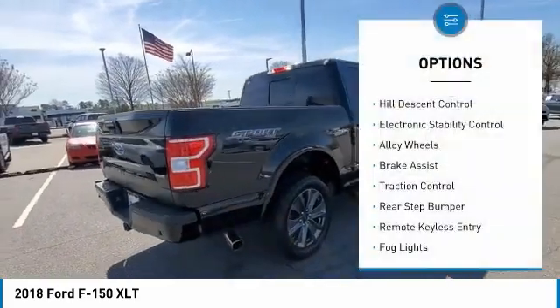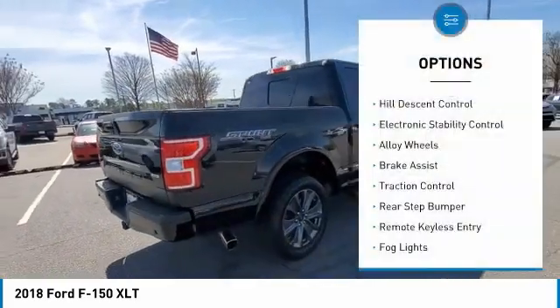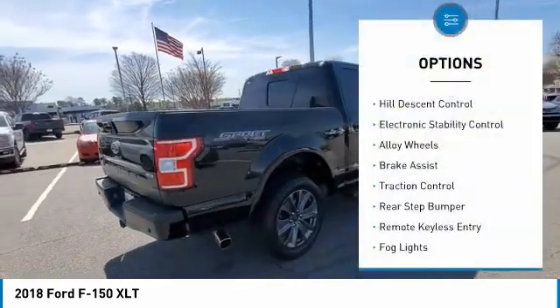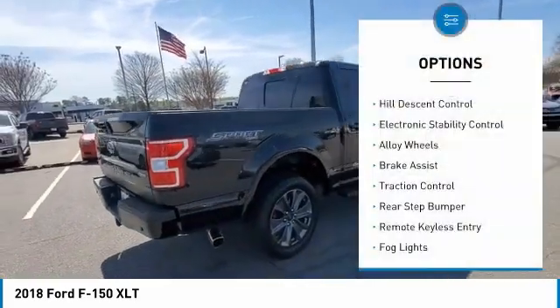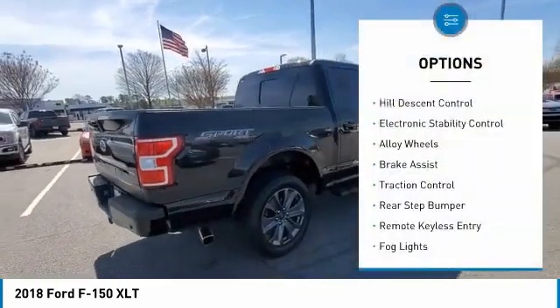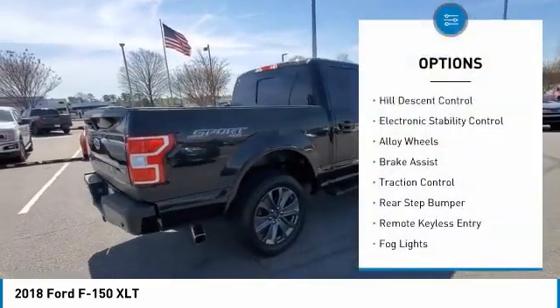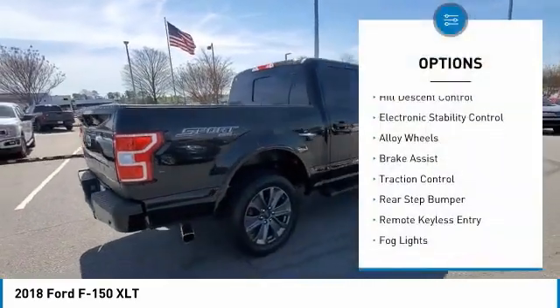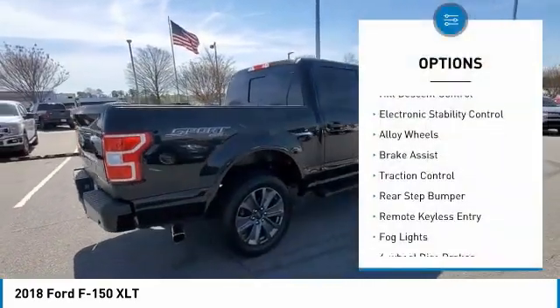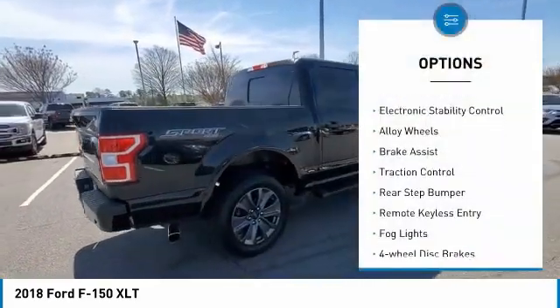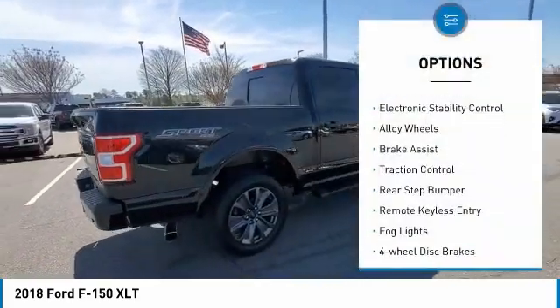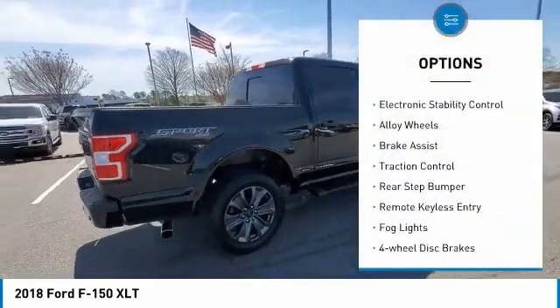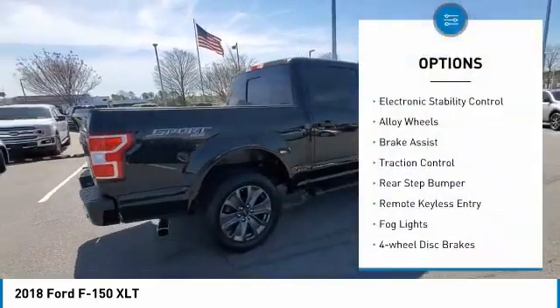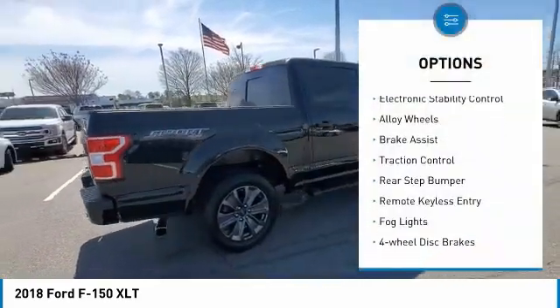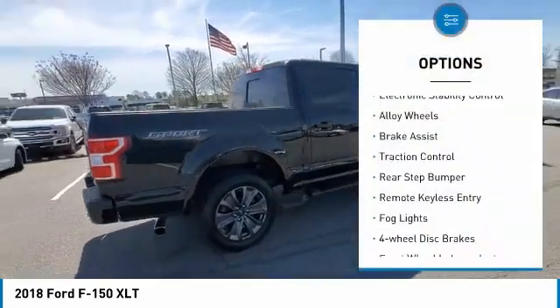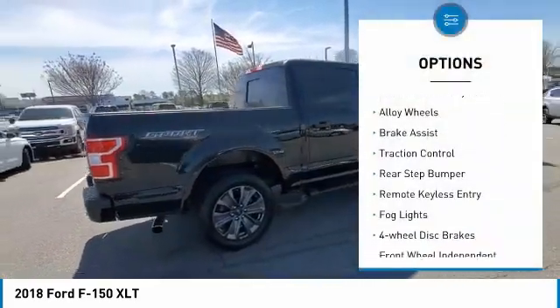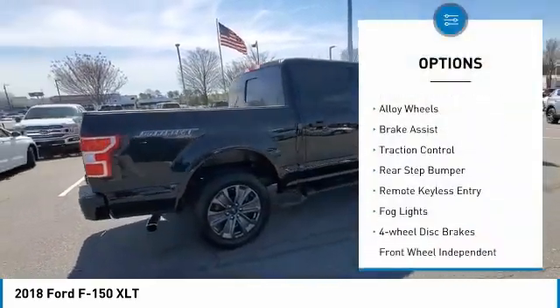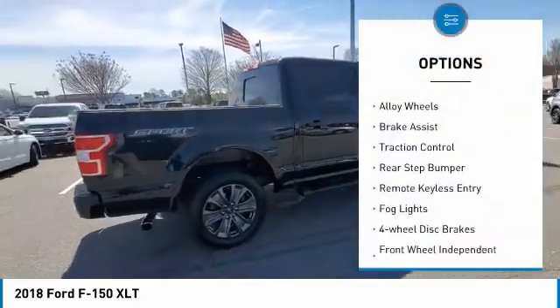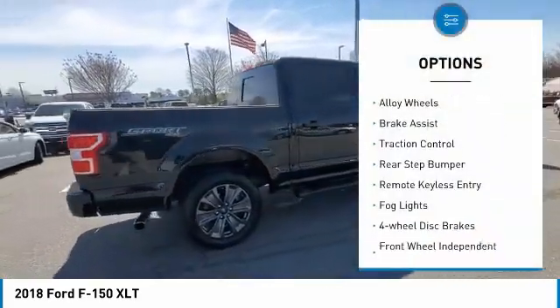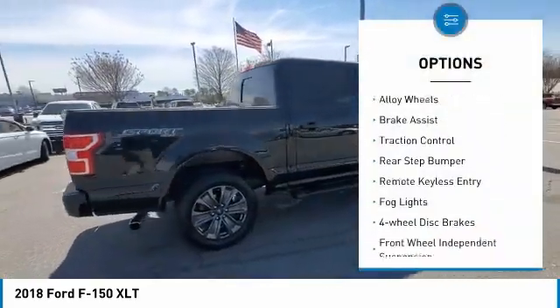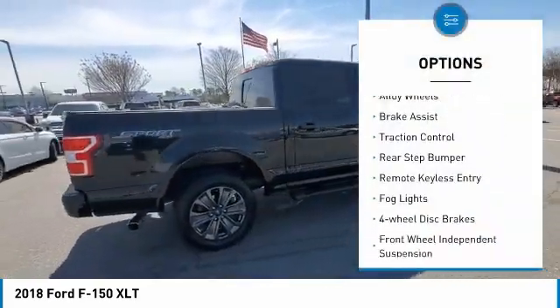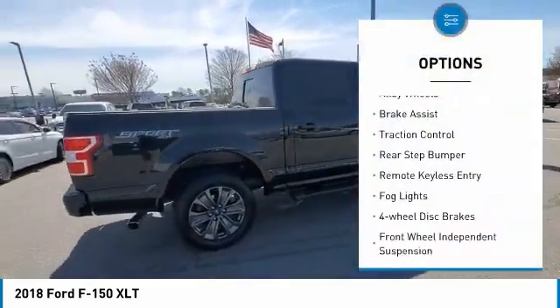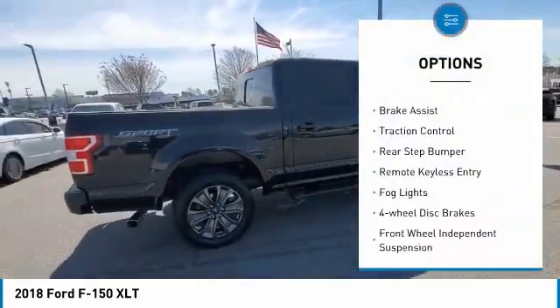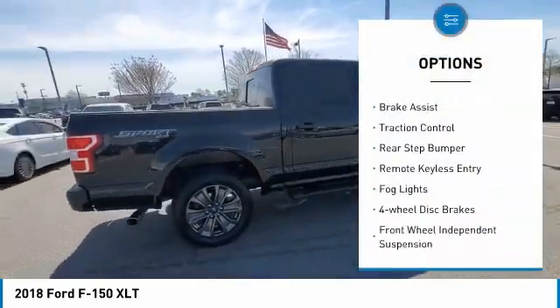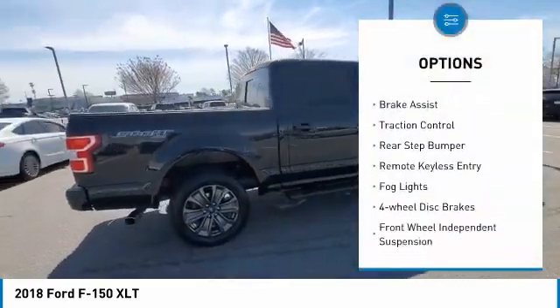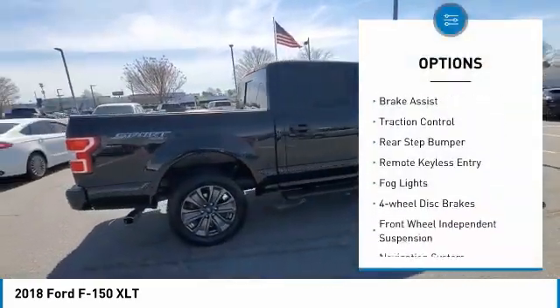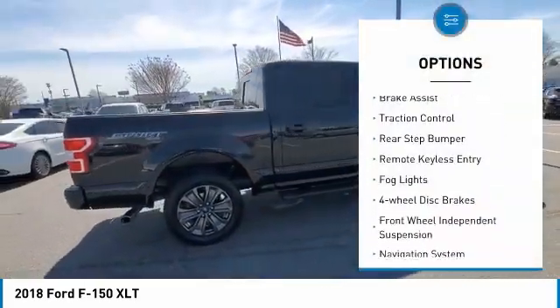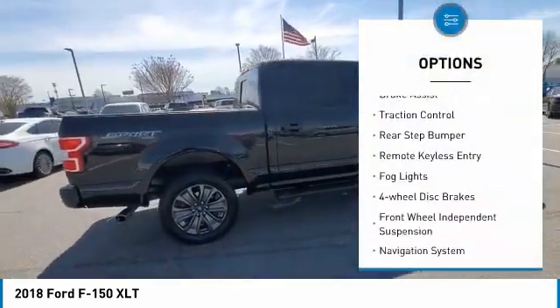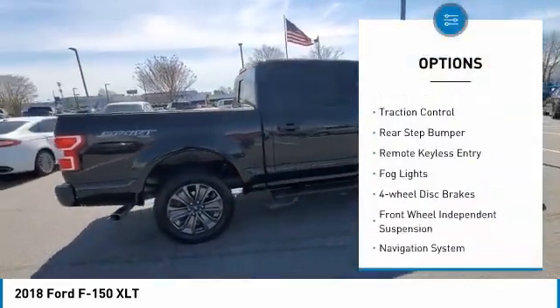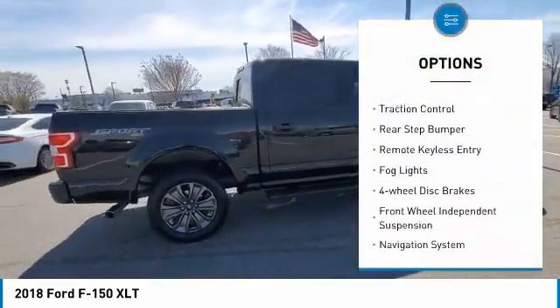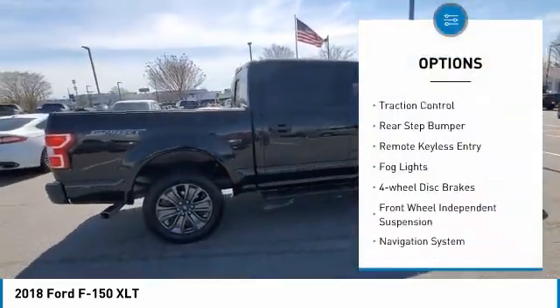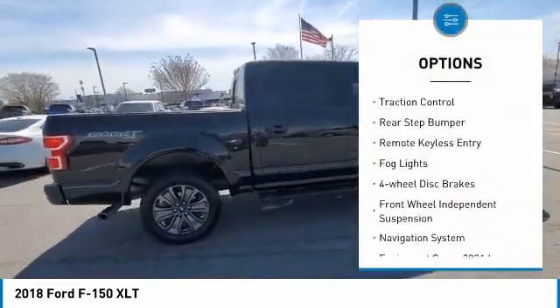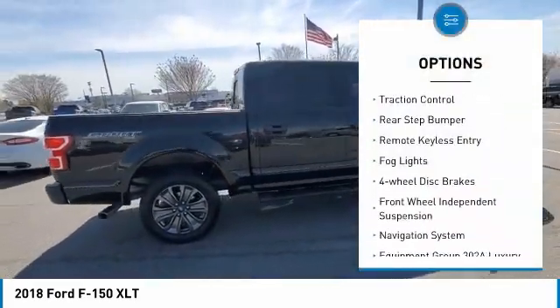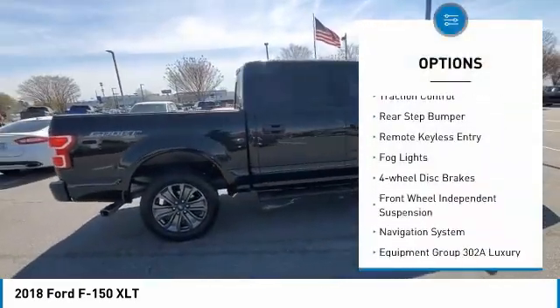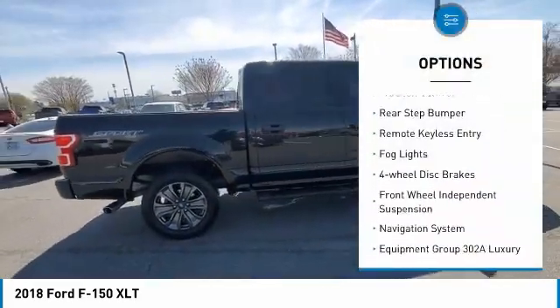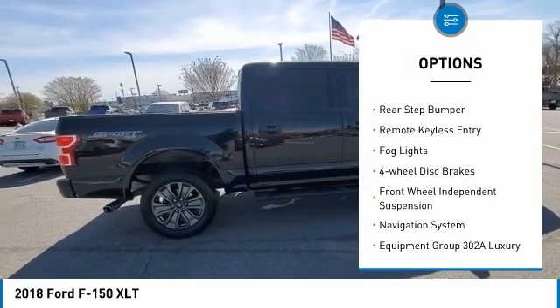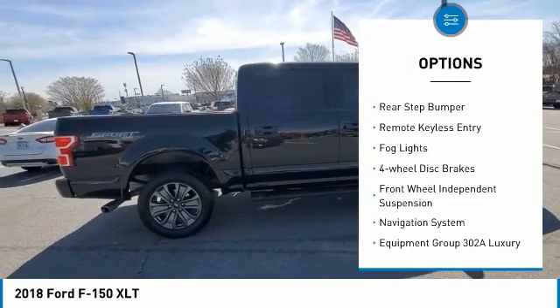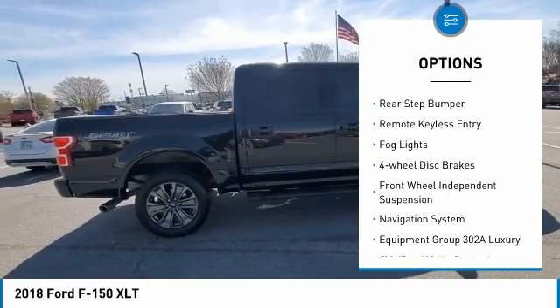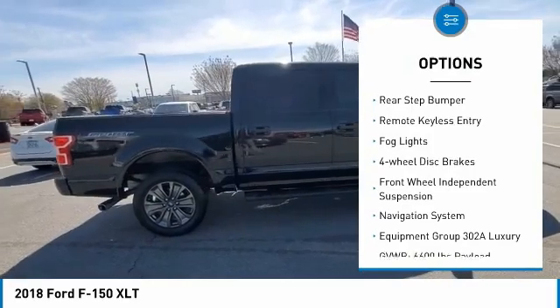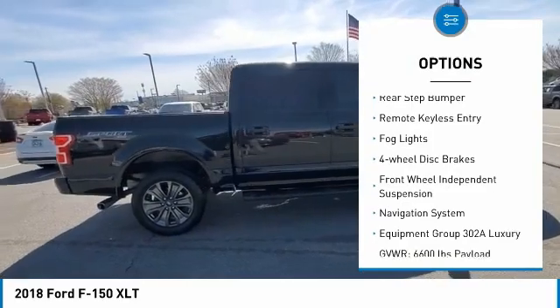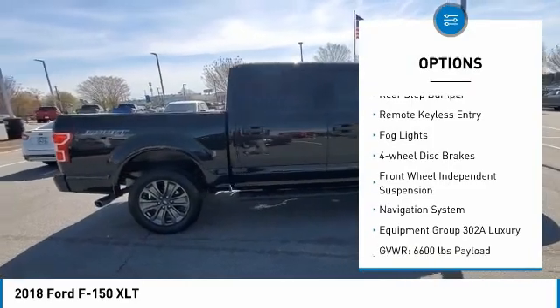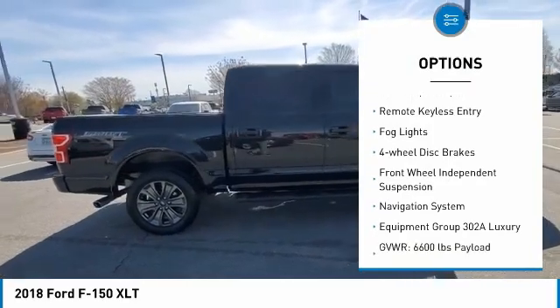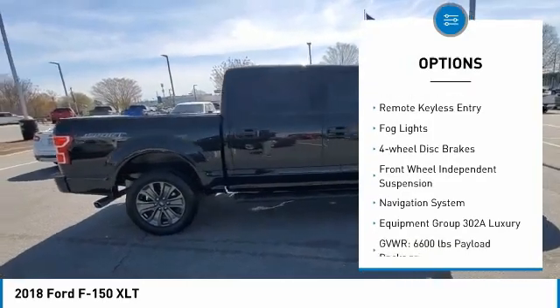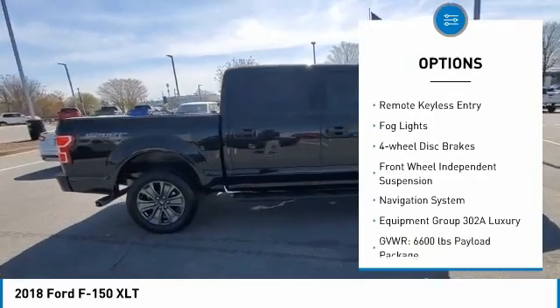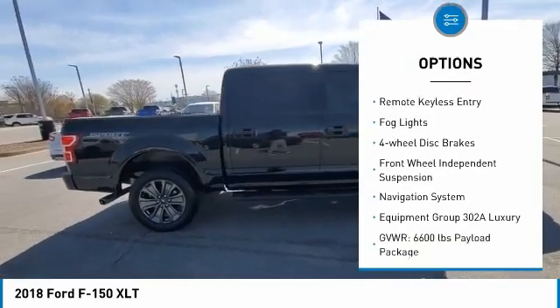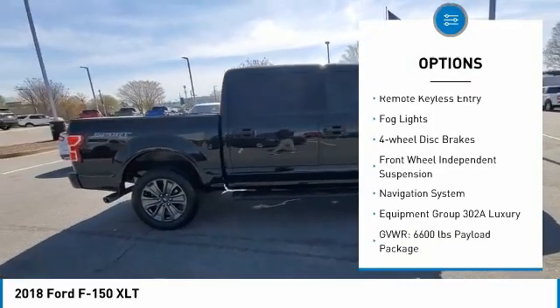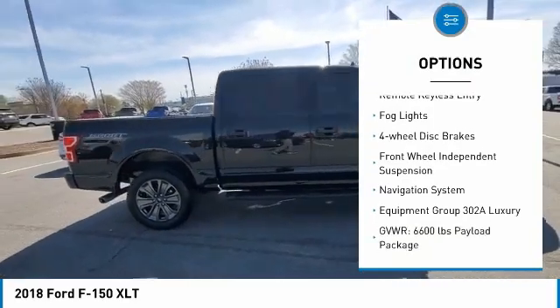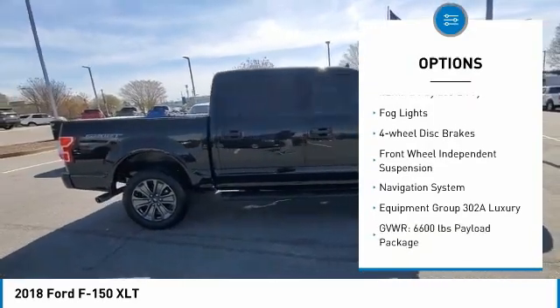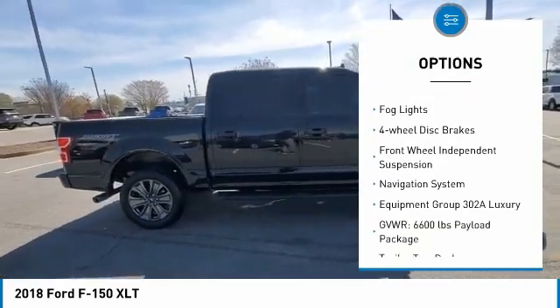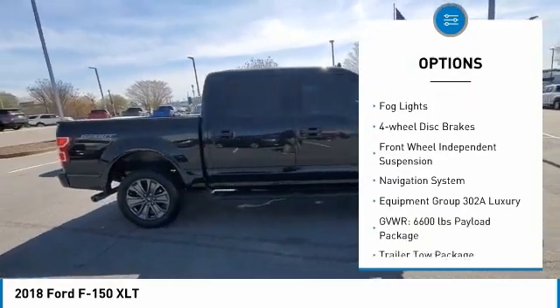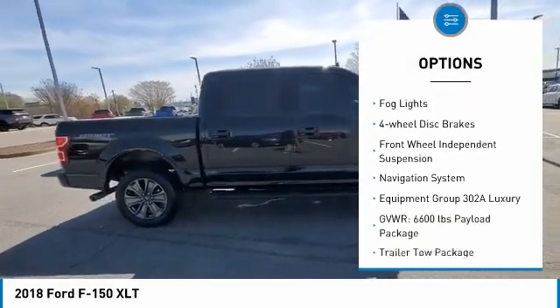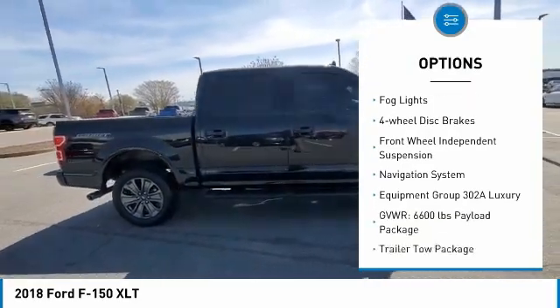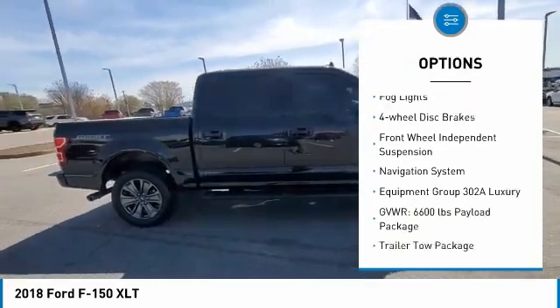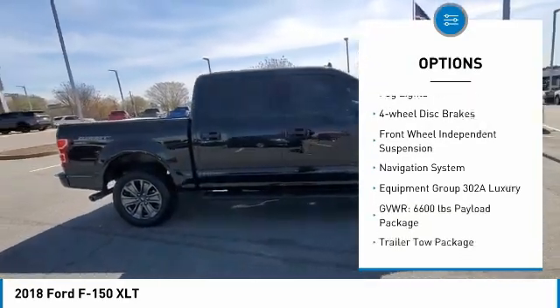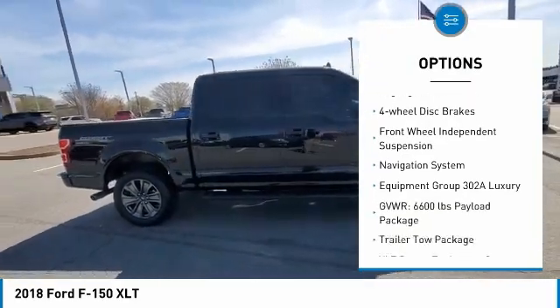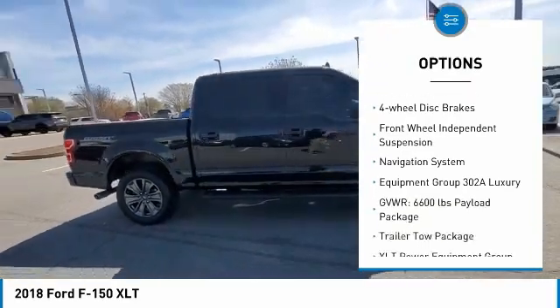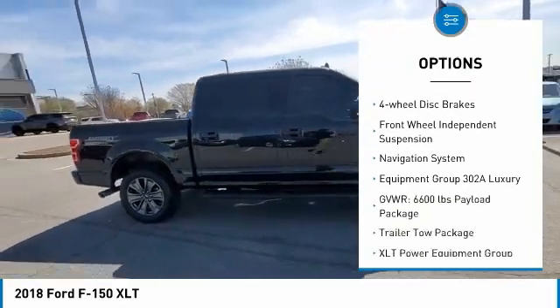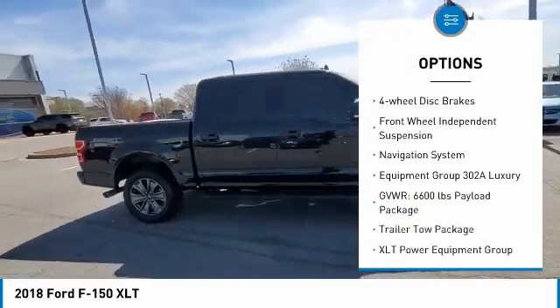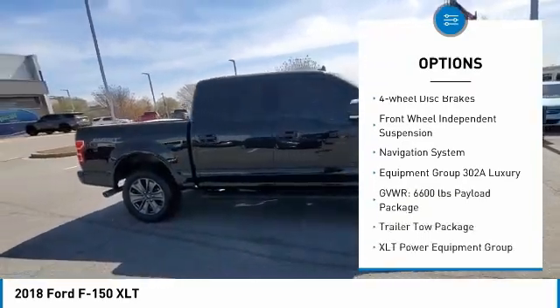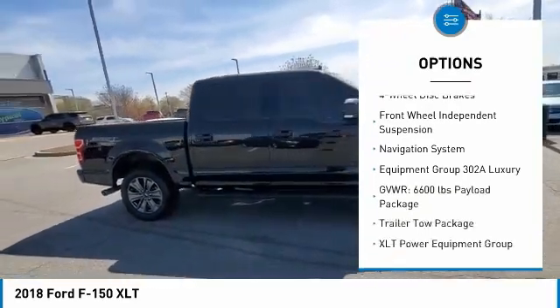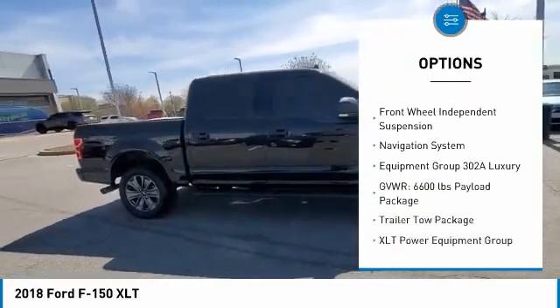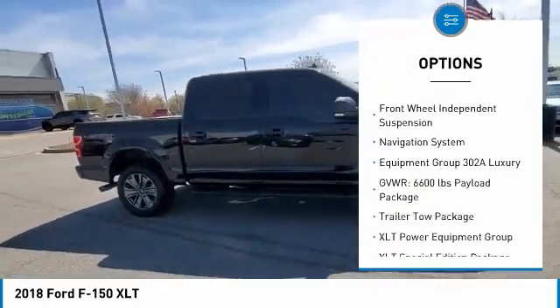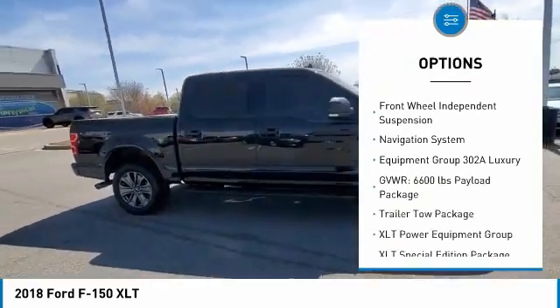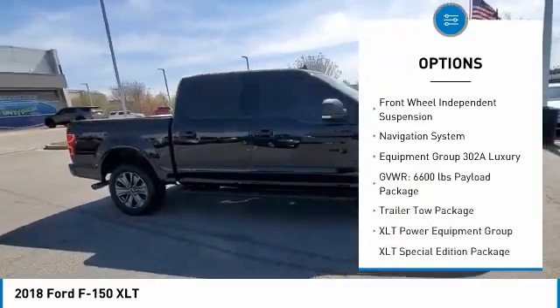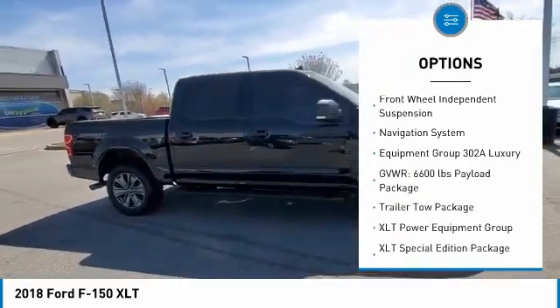Hill descent control. Electronic stability control. Alloy wheels. Brake assist. Traction control. Rear step bumper.